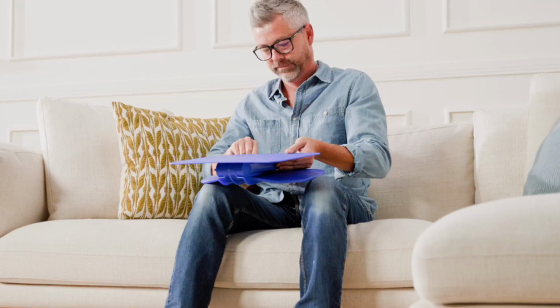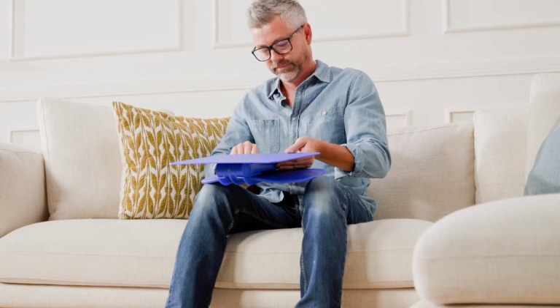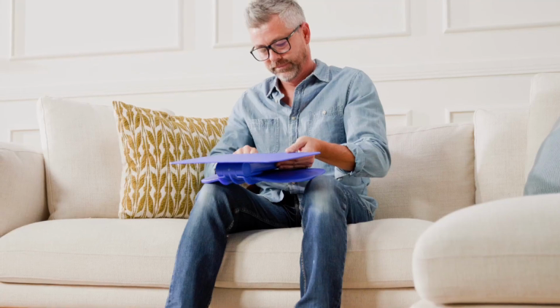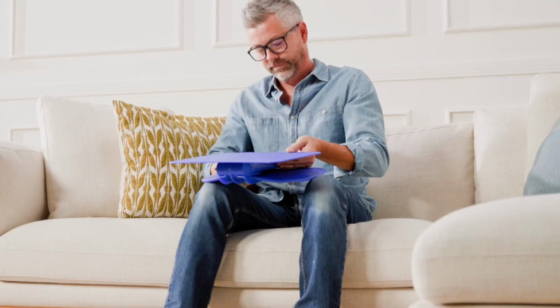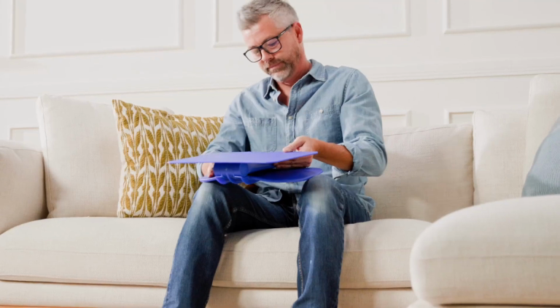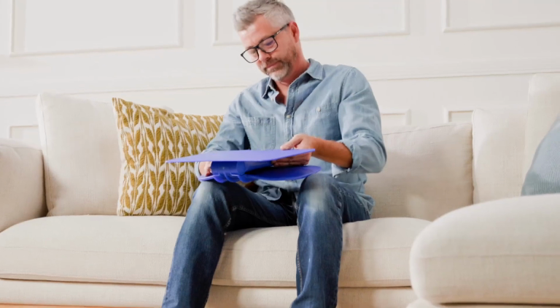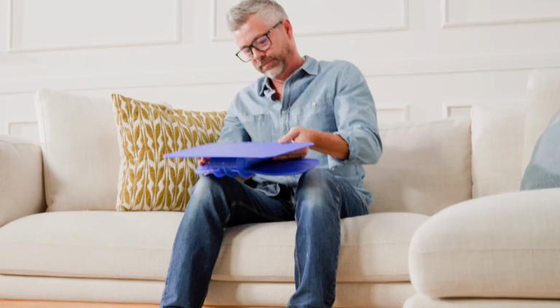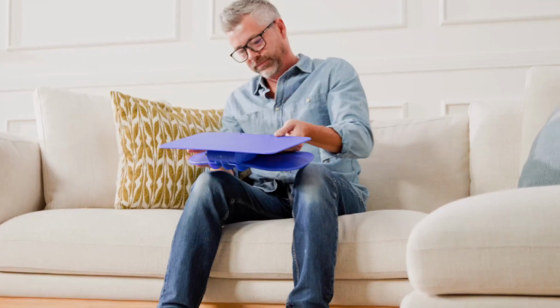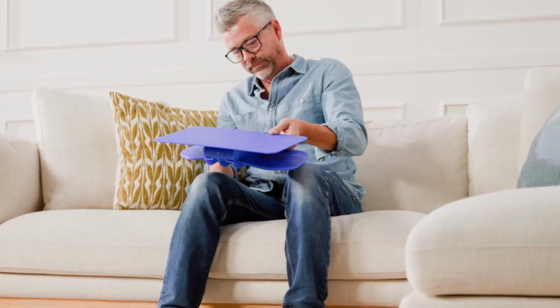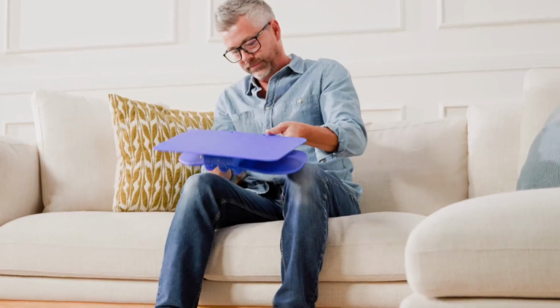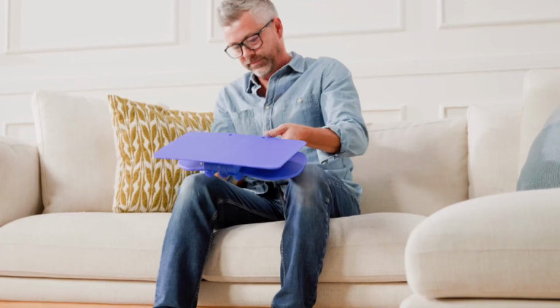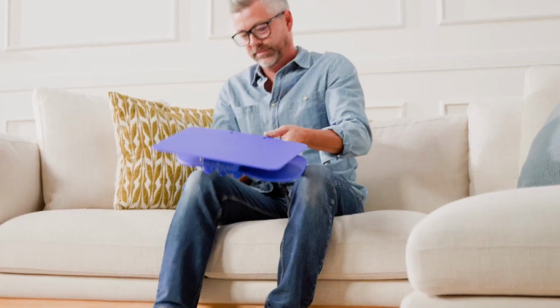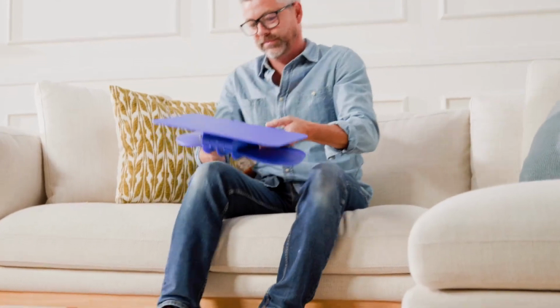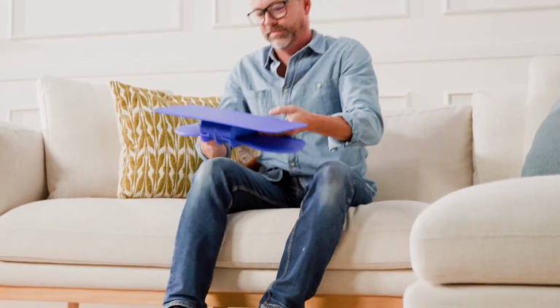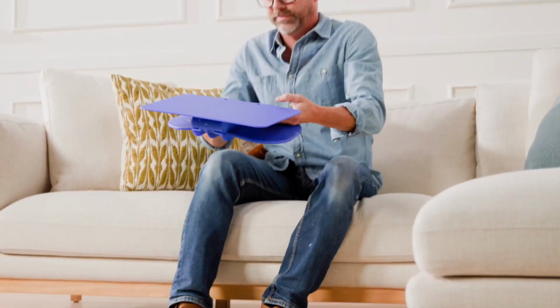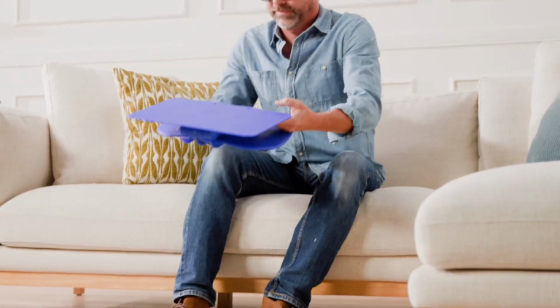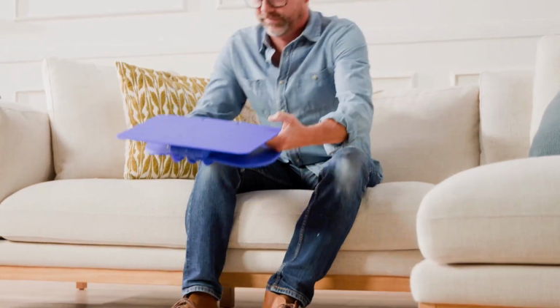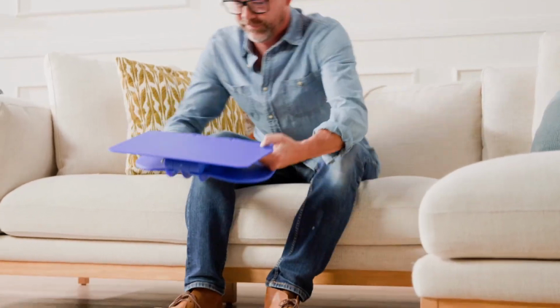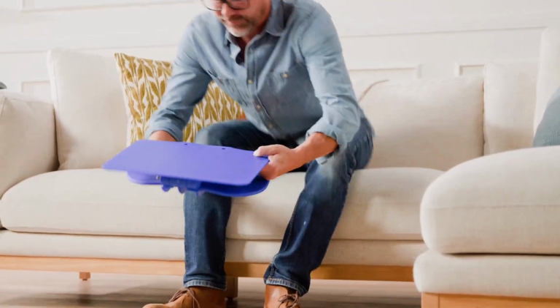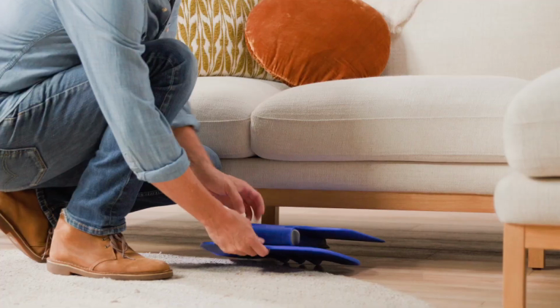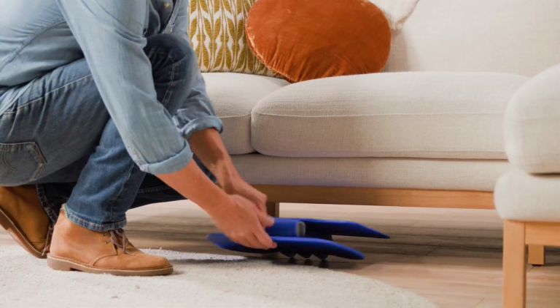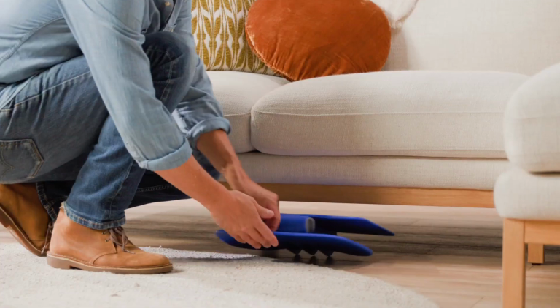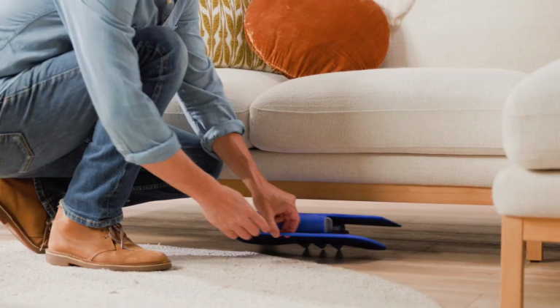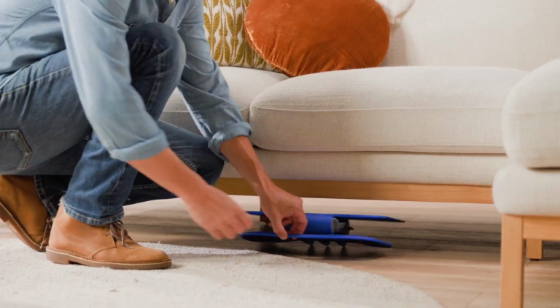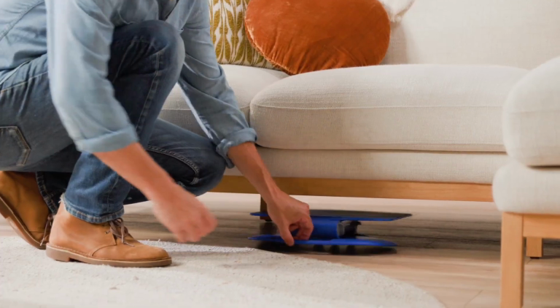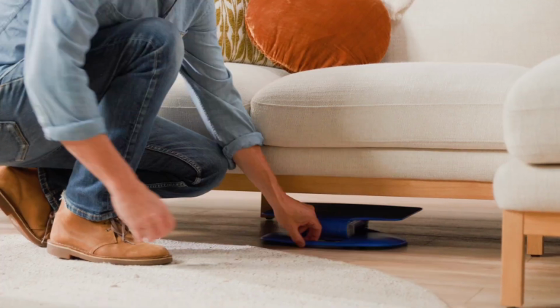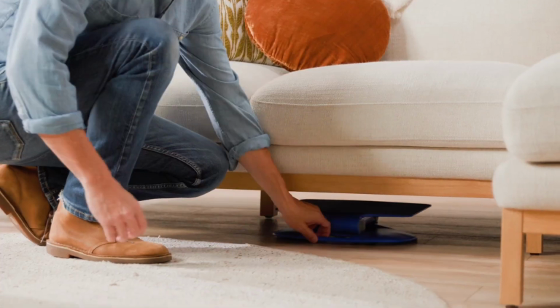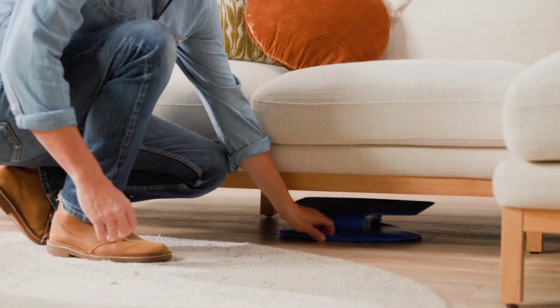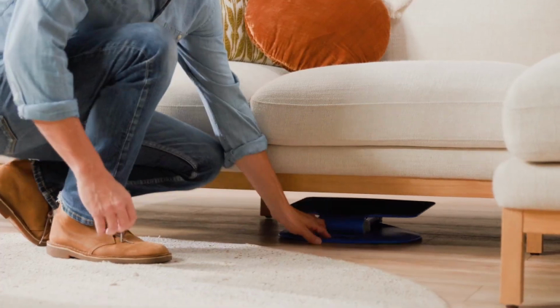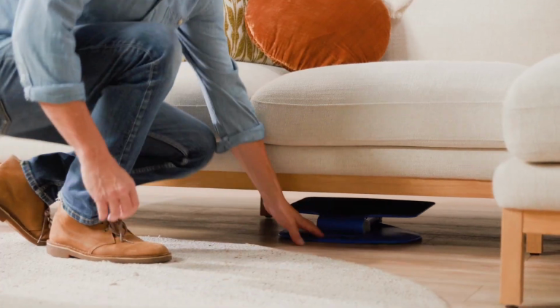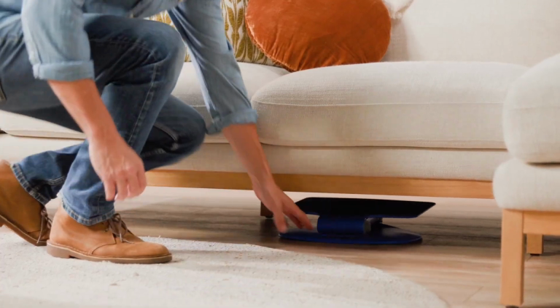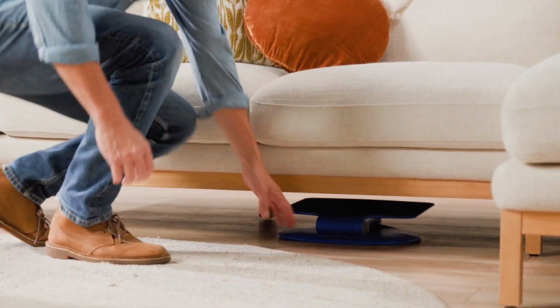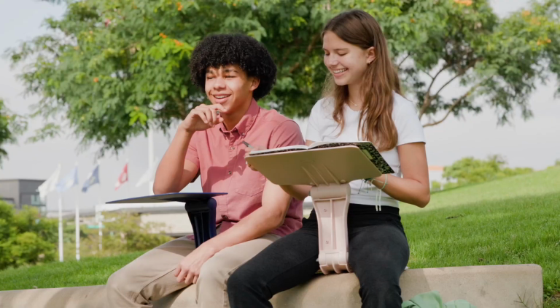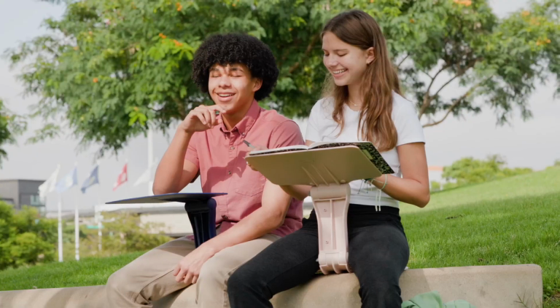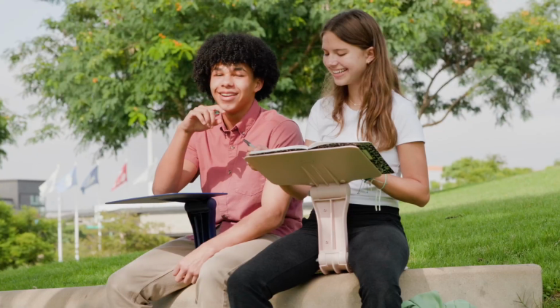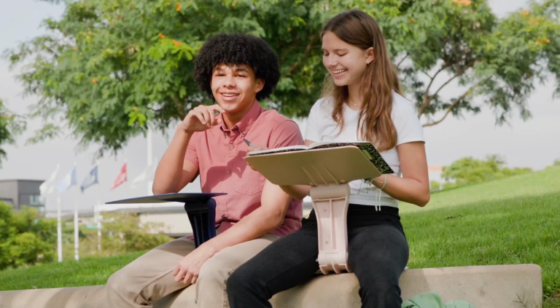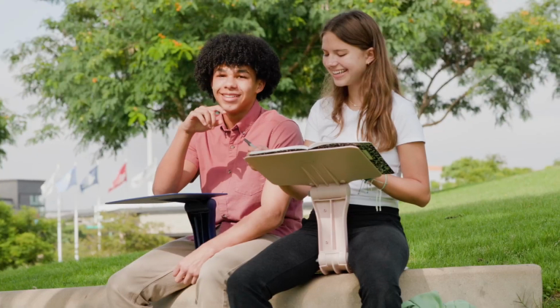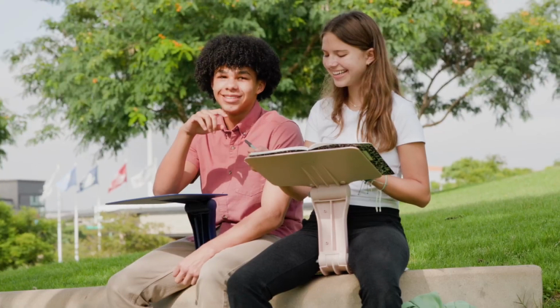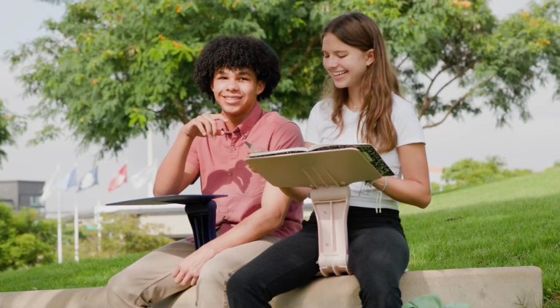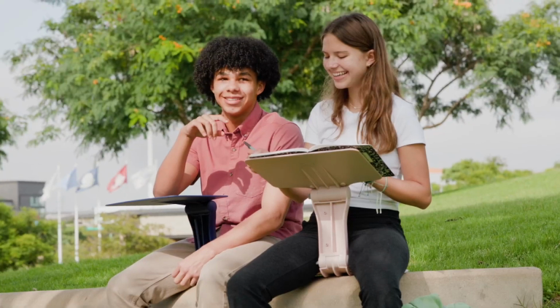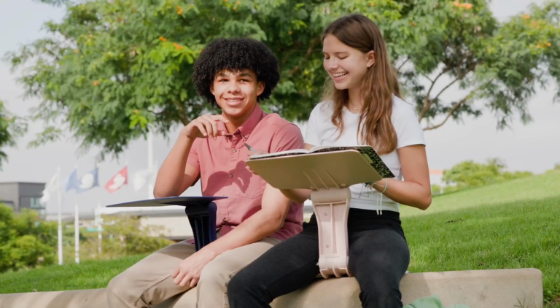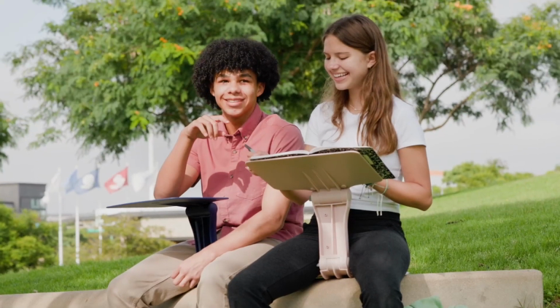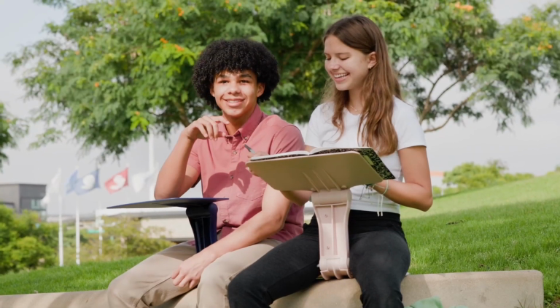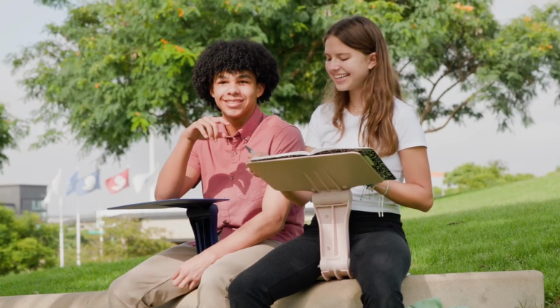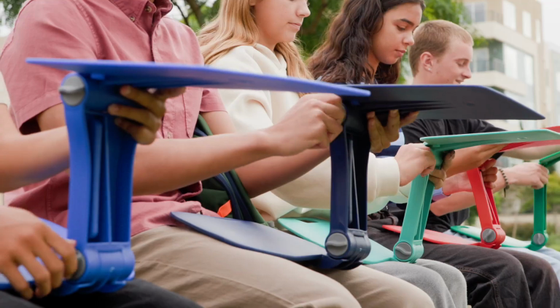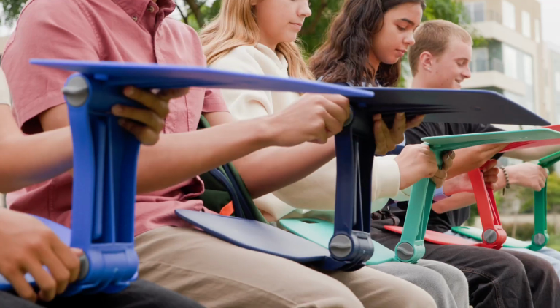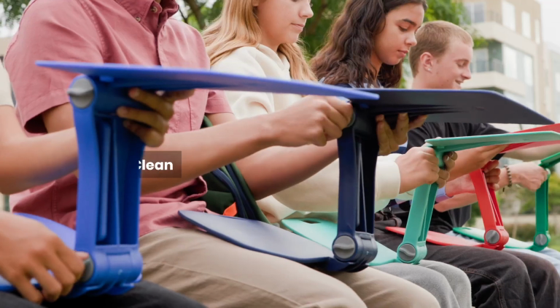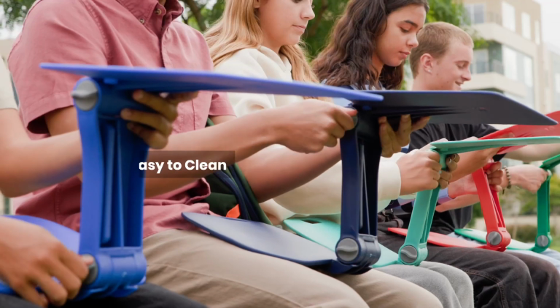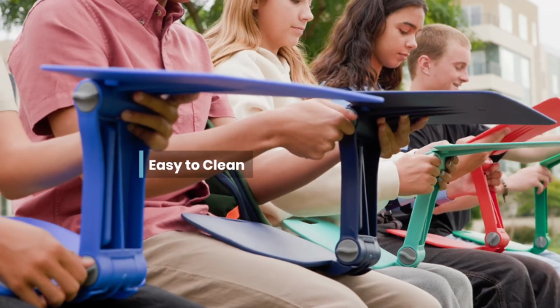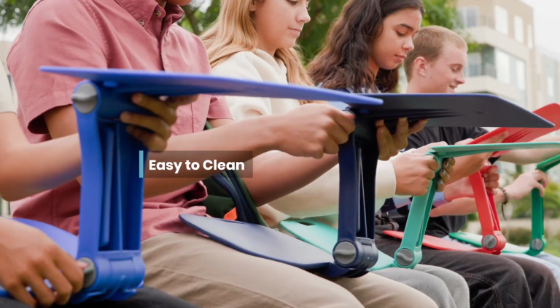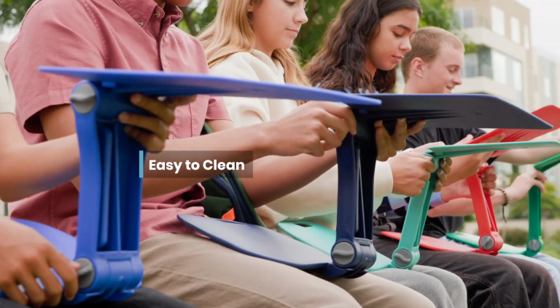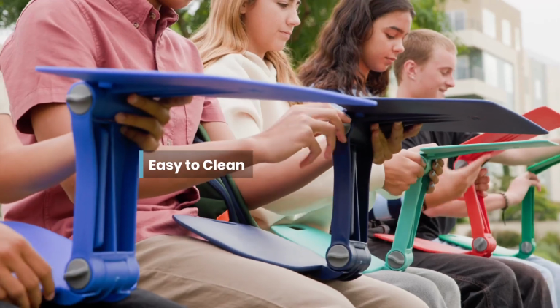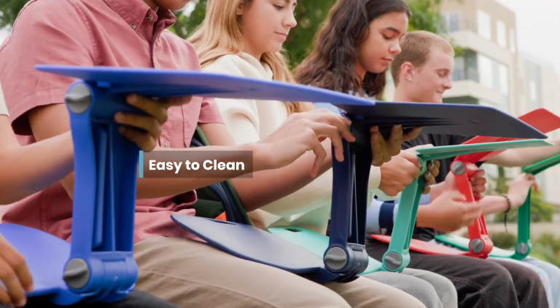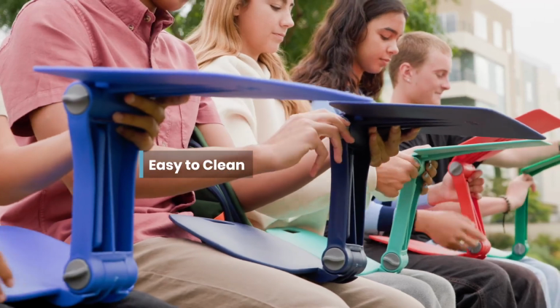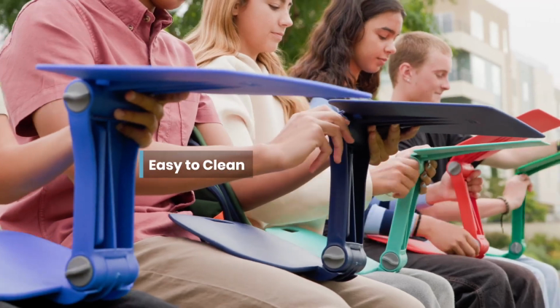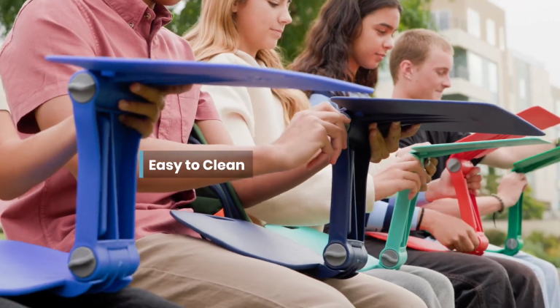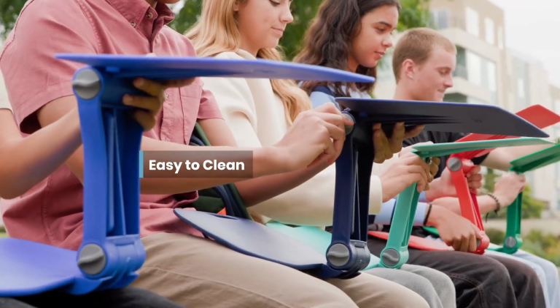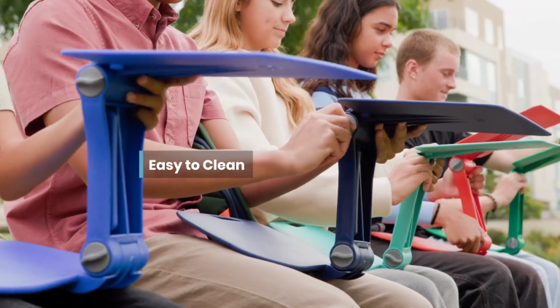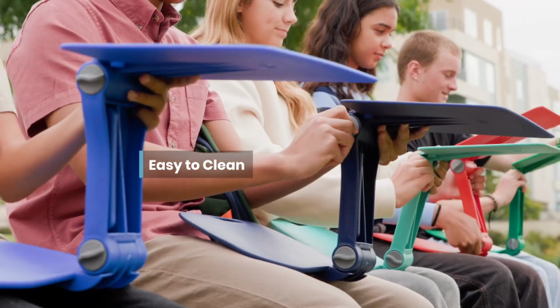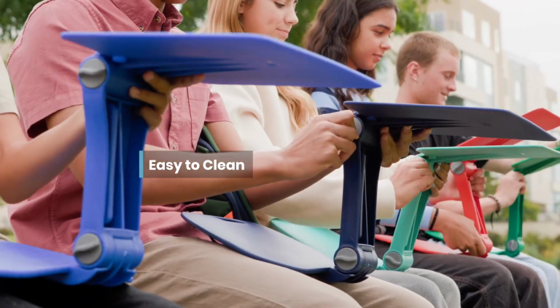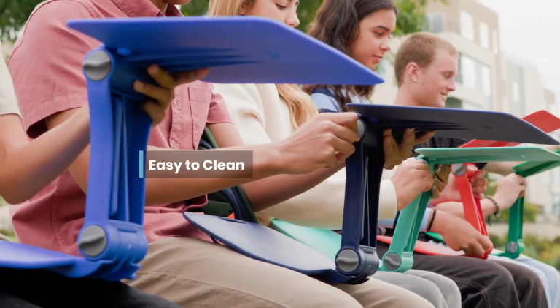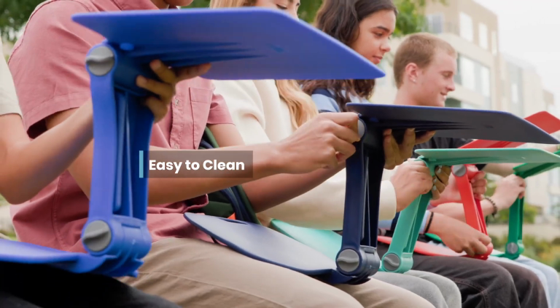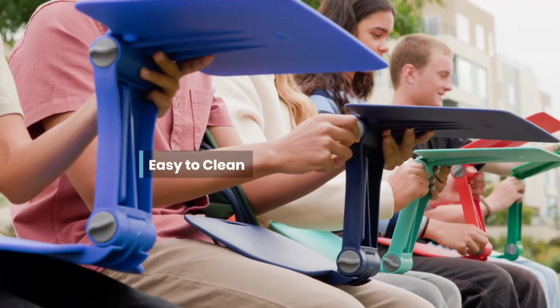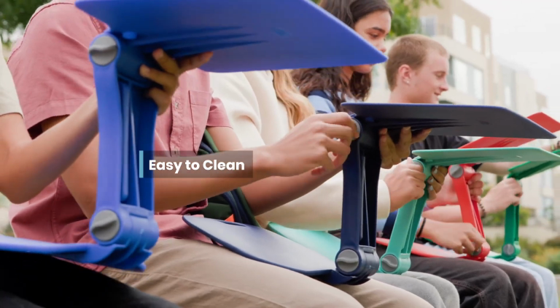When it's time to call it a day, simply fold flat and store with ease. The one-of-a-kind desk is constructed with durable, recyclable plastic that is easy to clean.